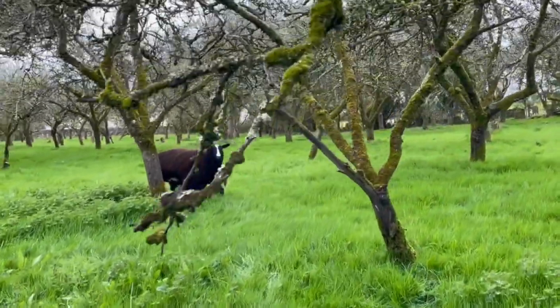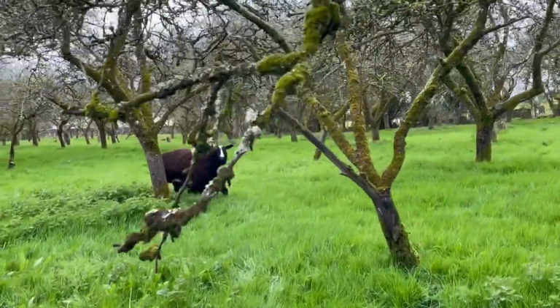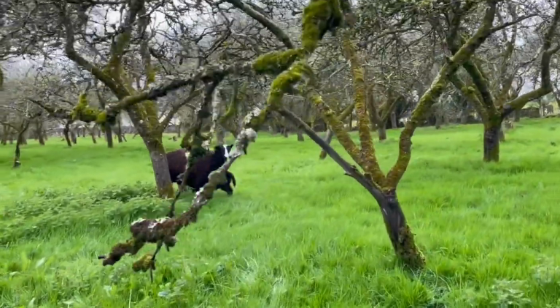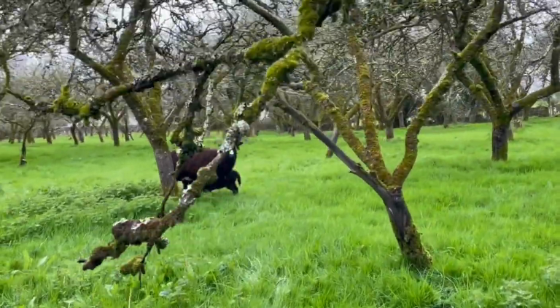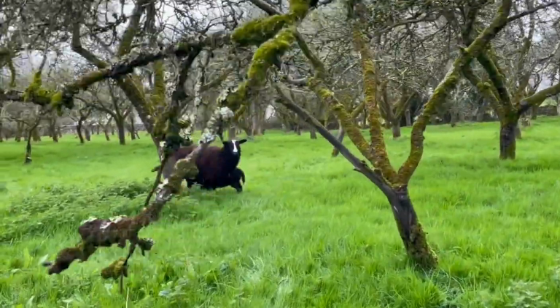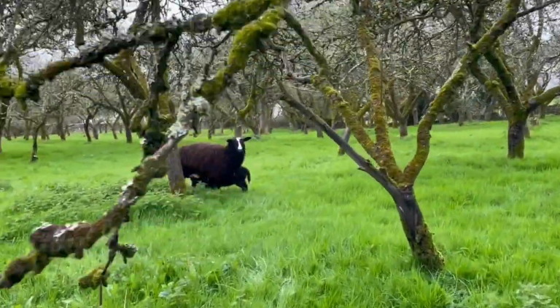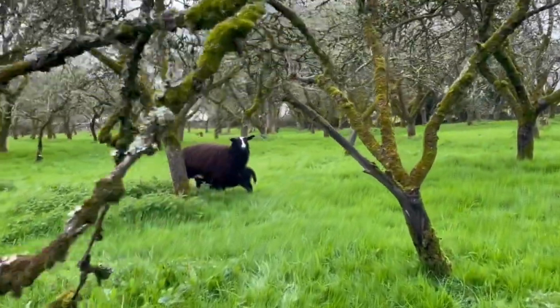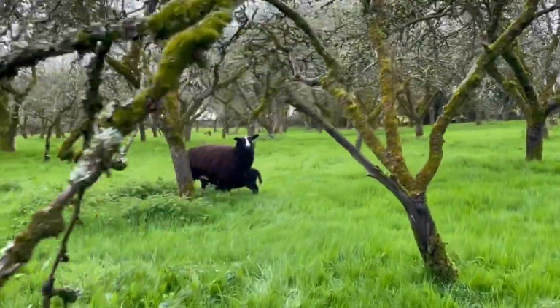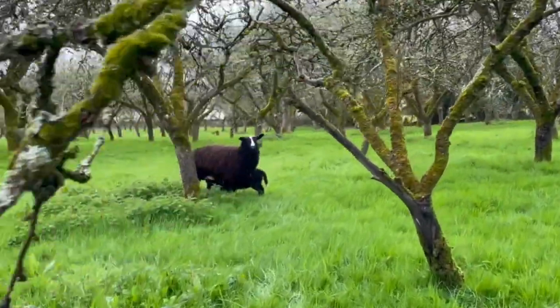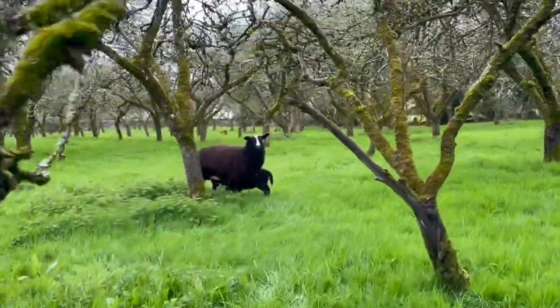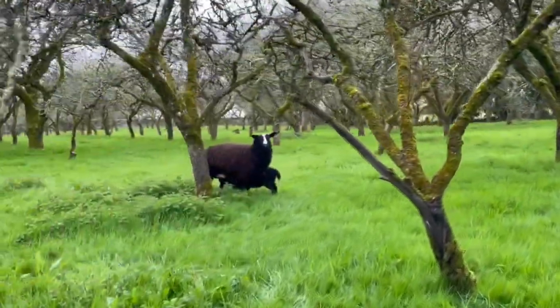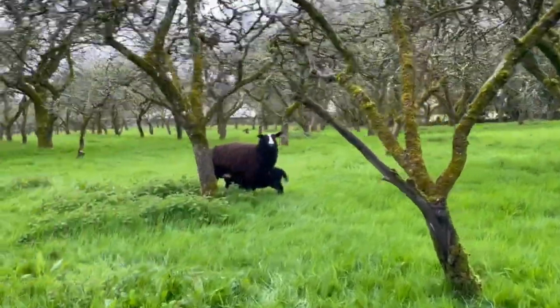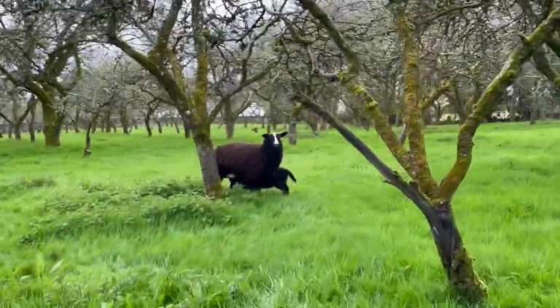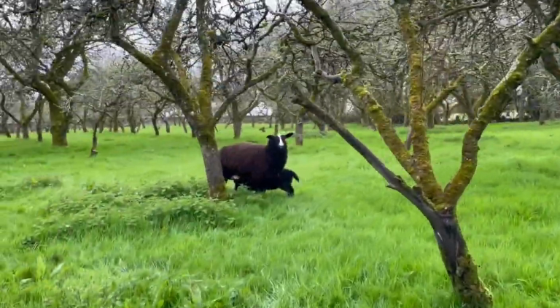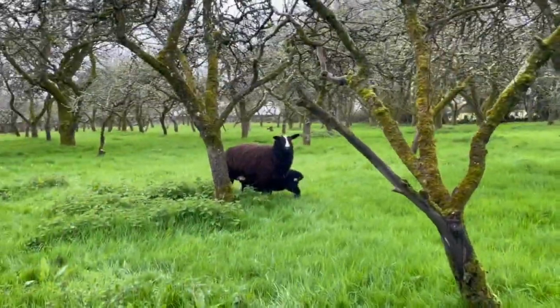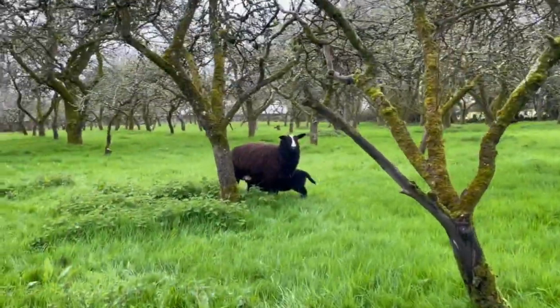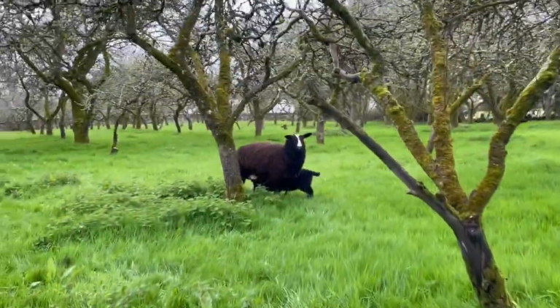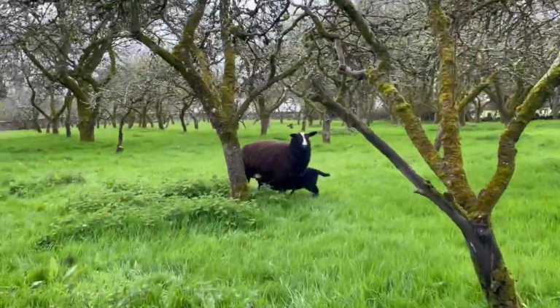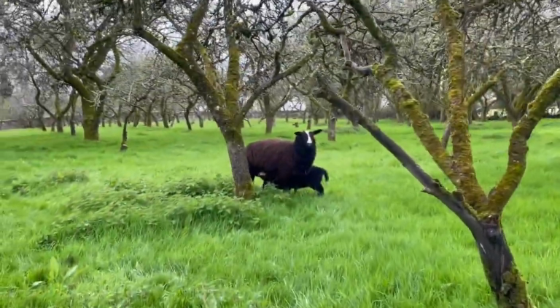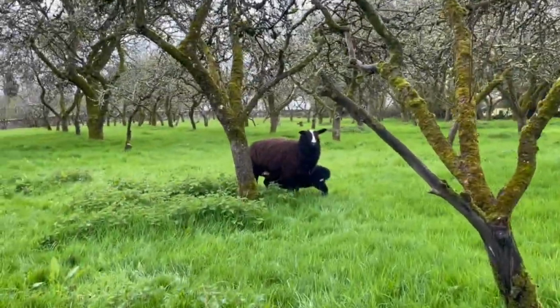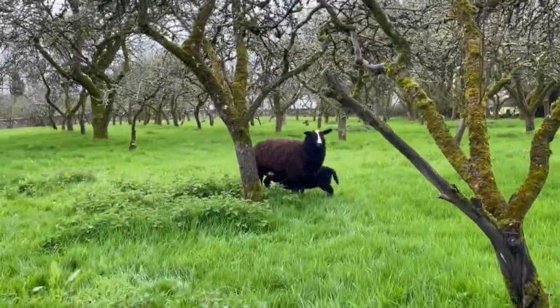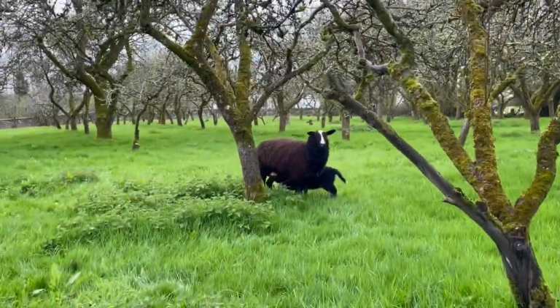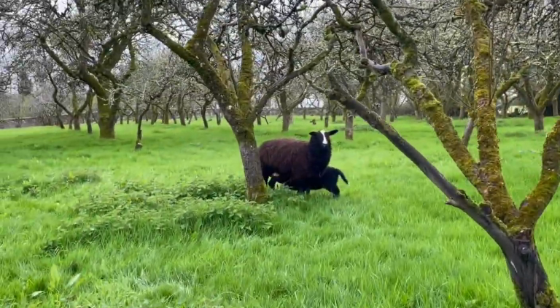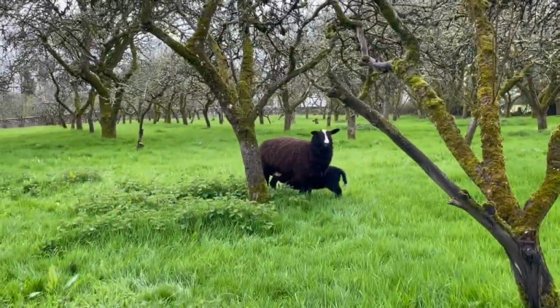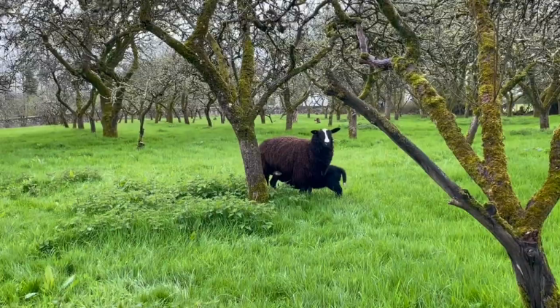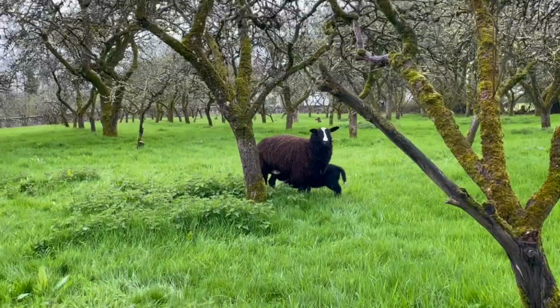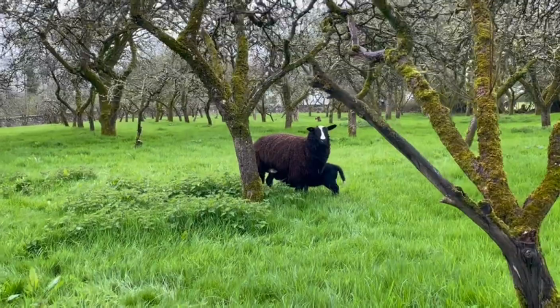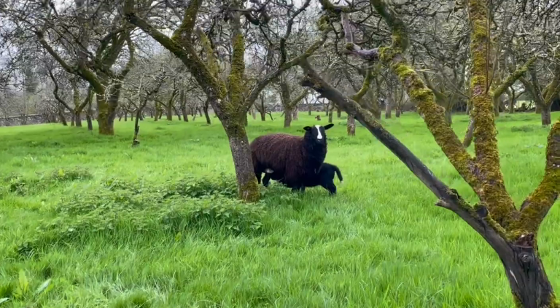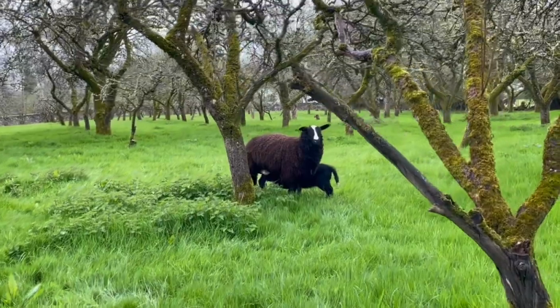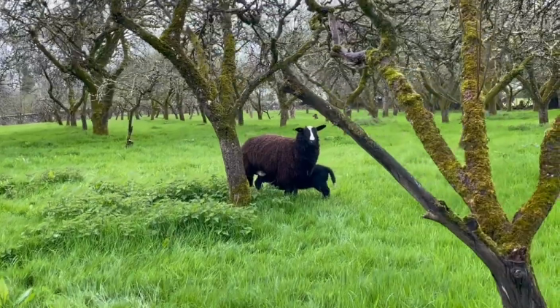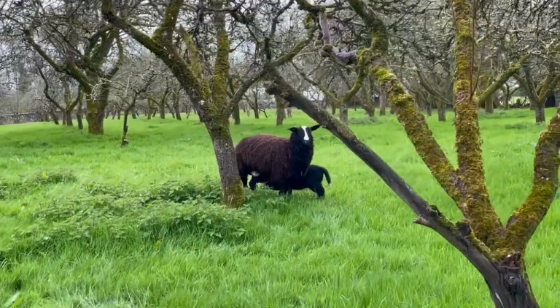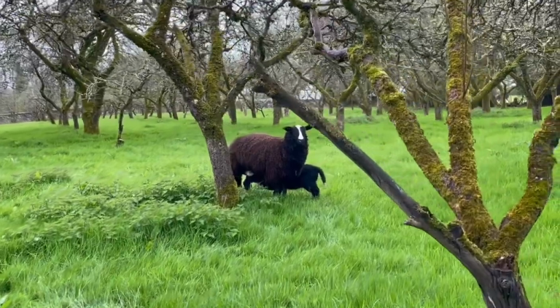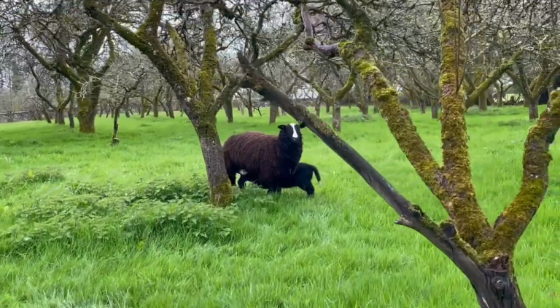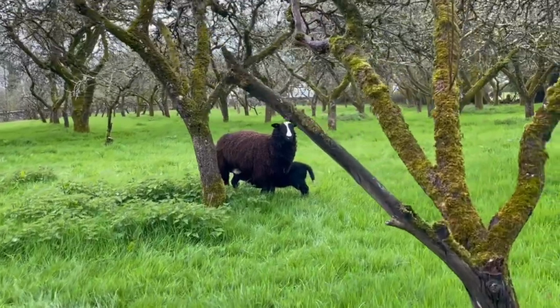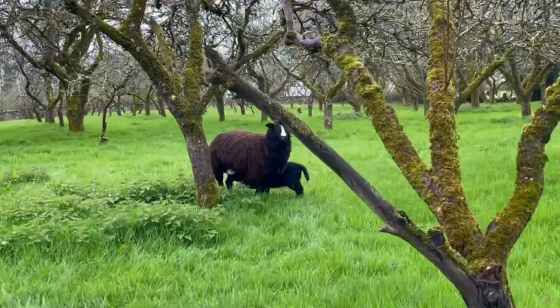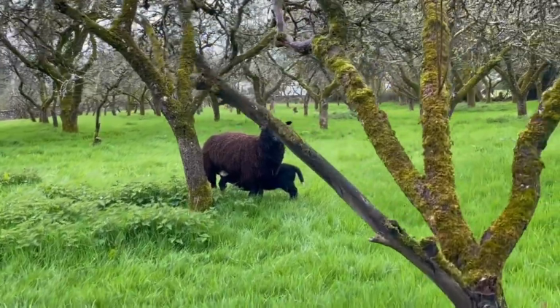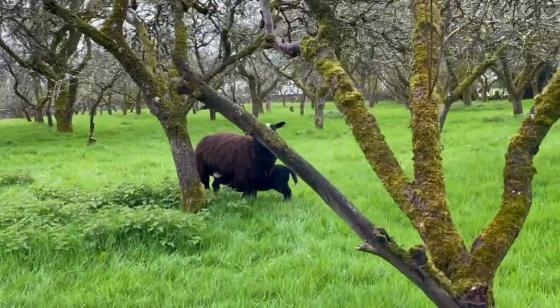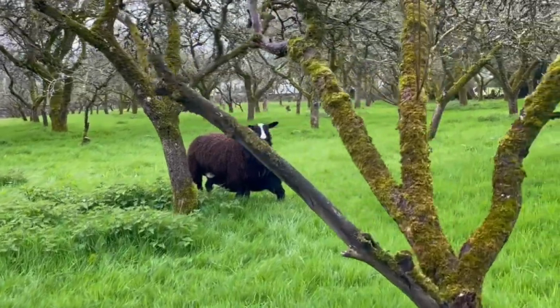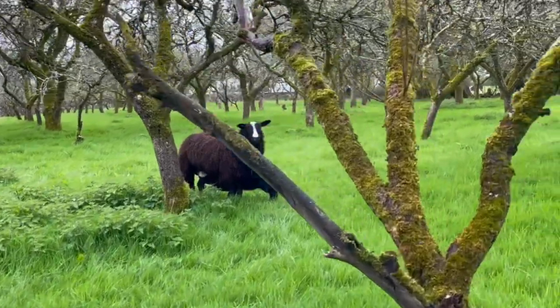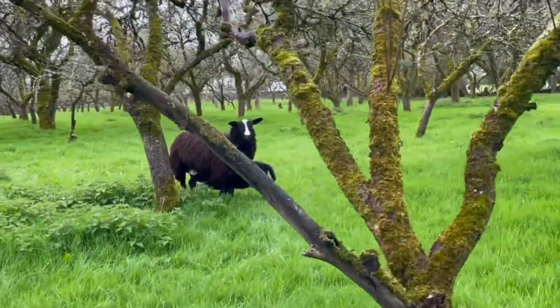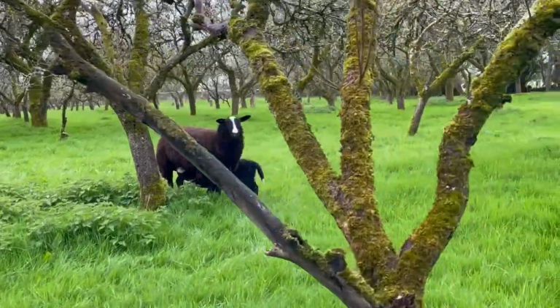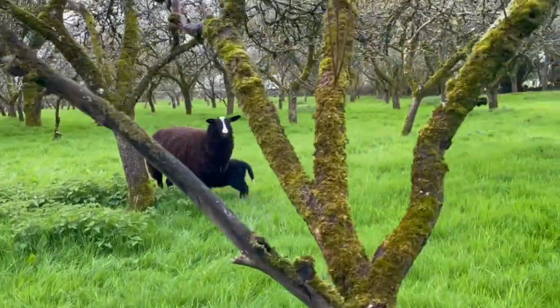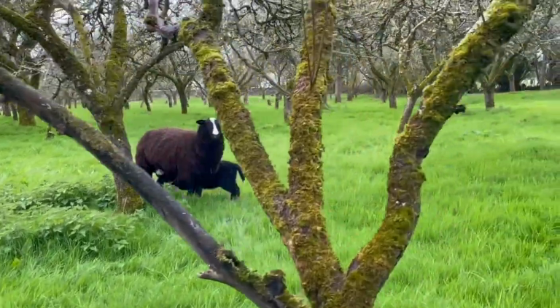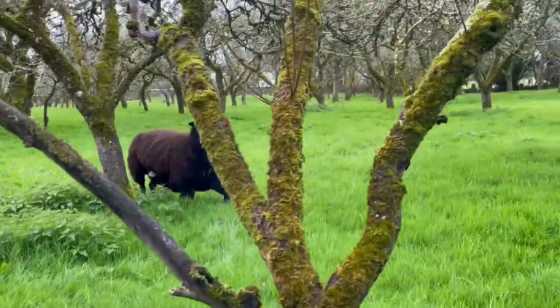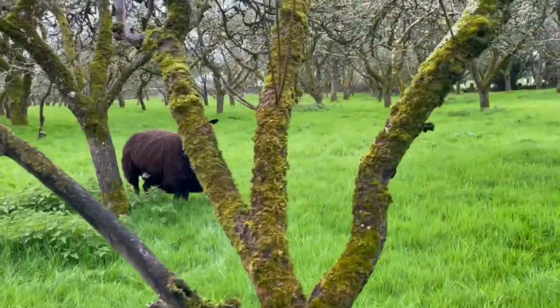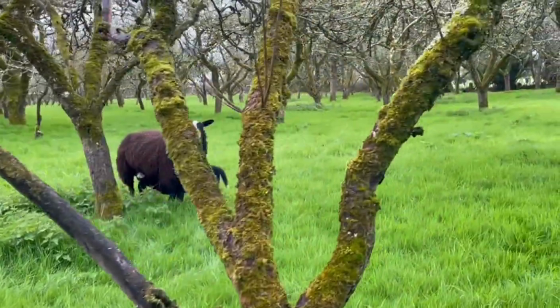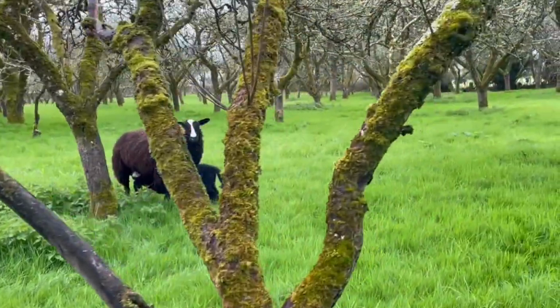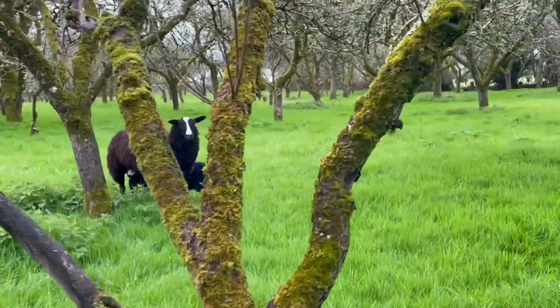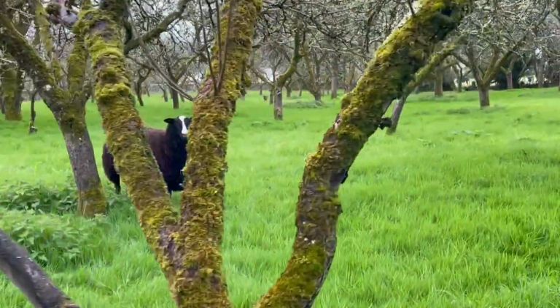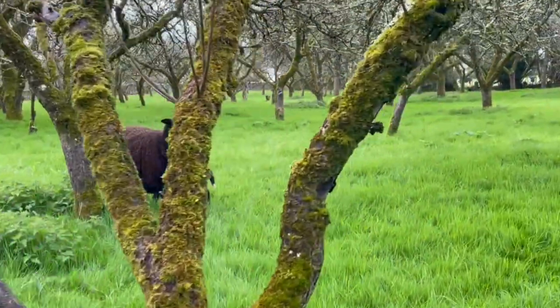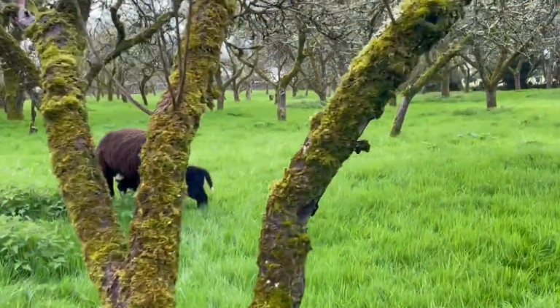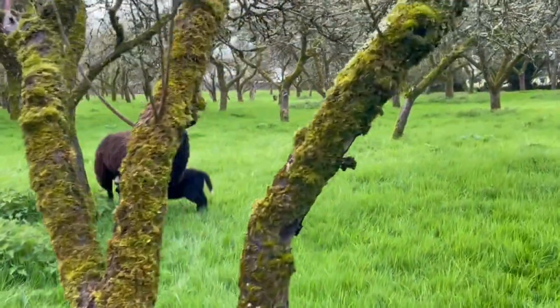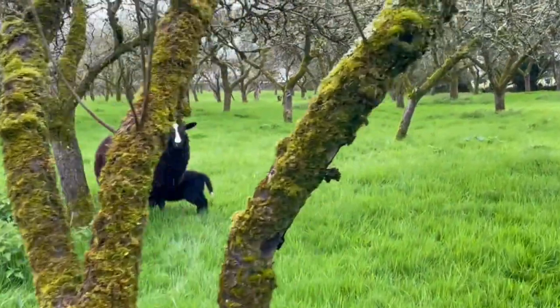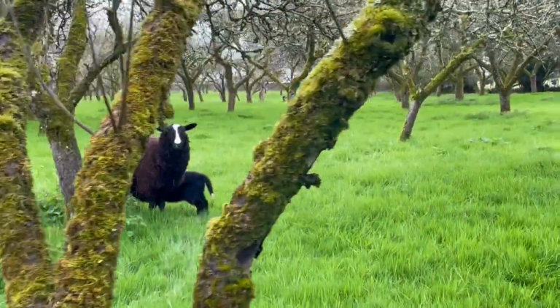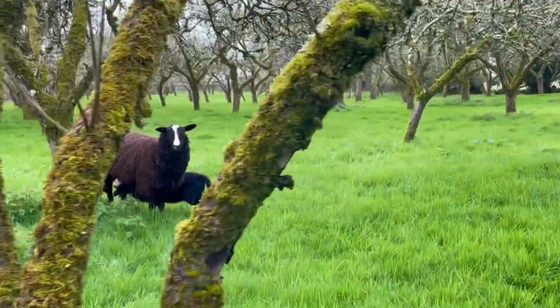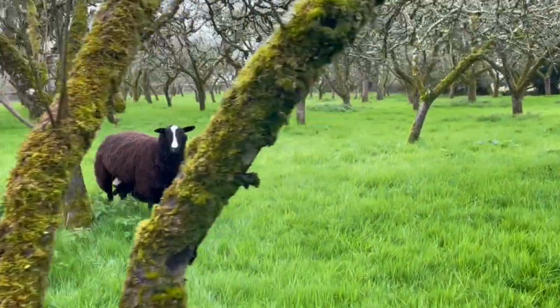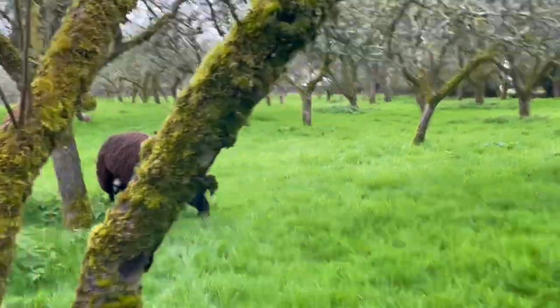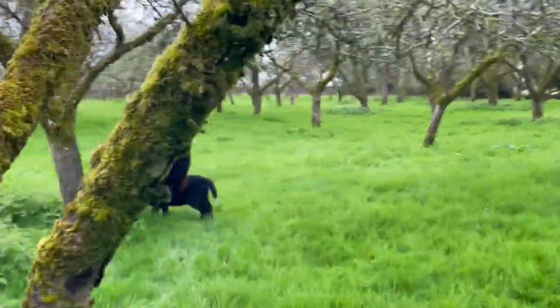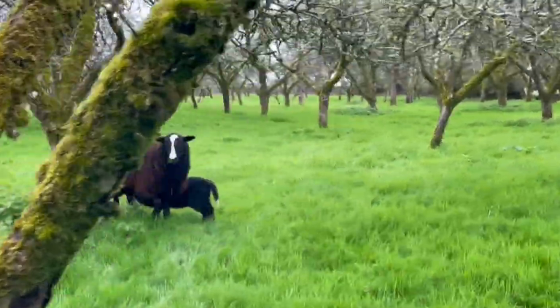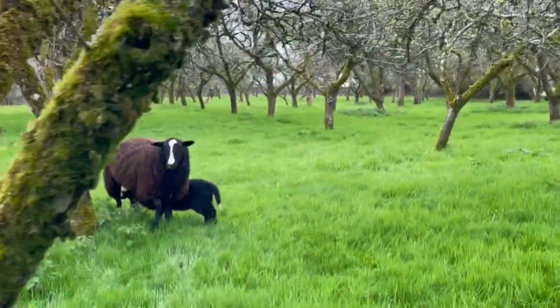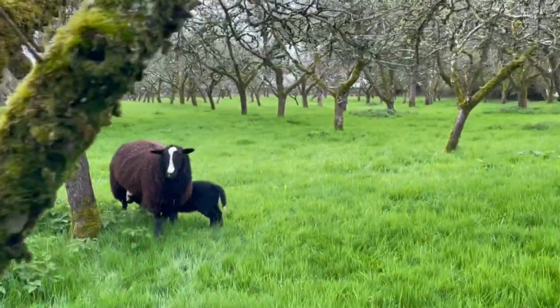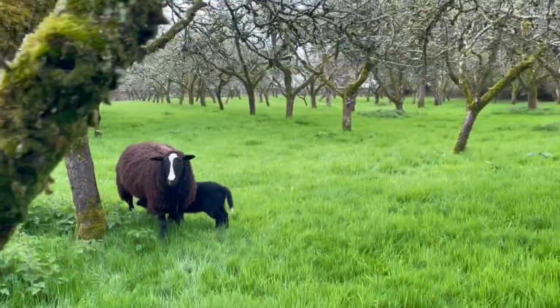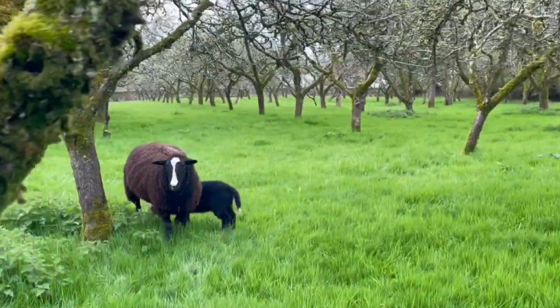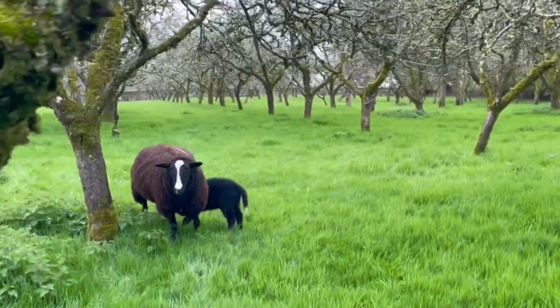Just a little bit wobbly, but she's a really lovely strong lamb.